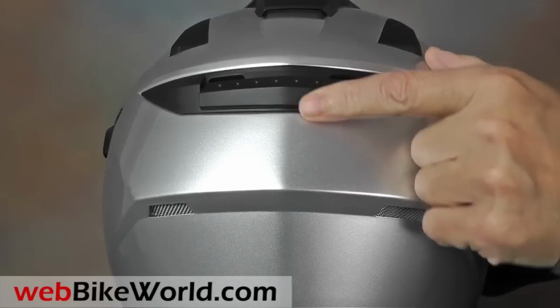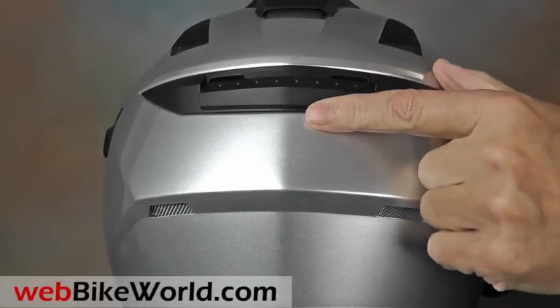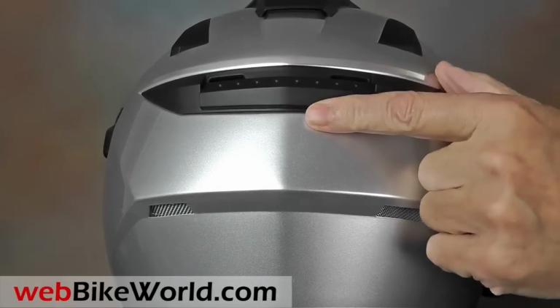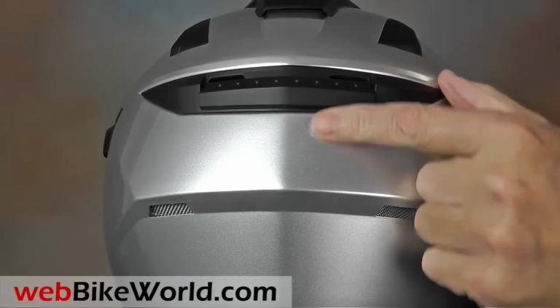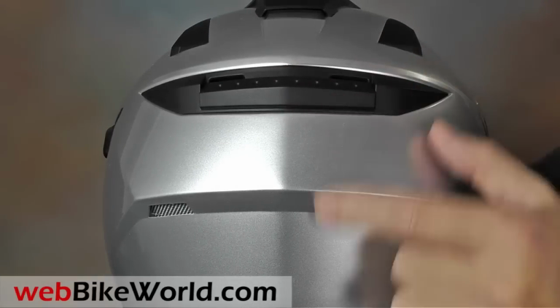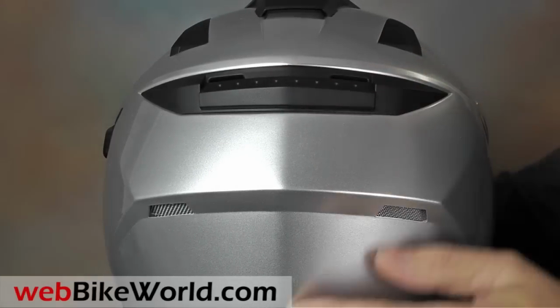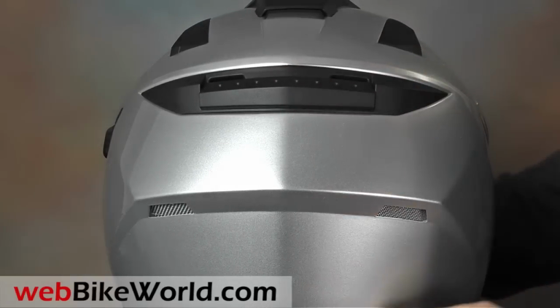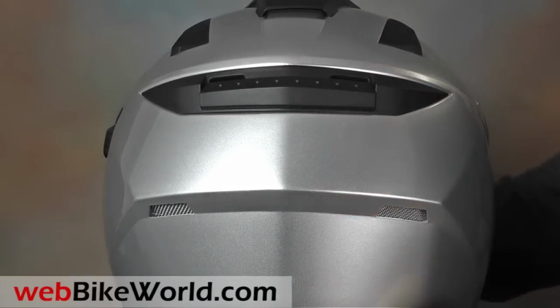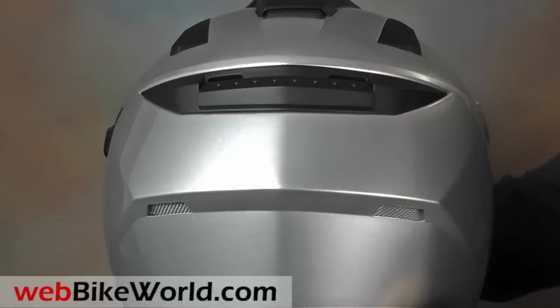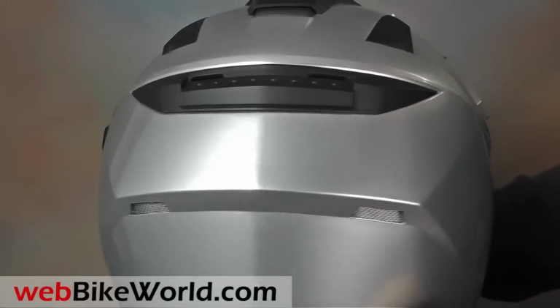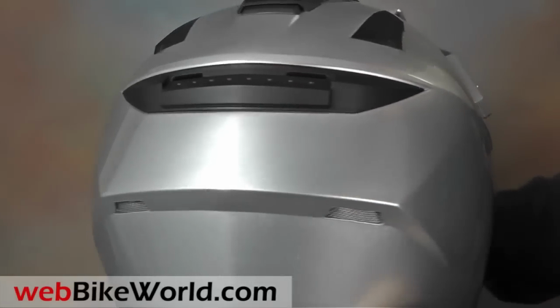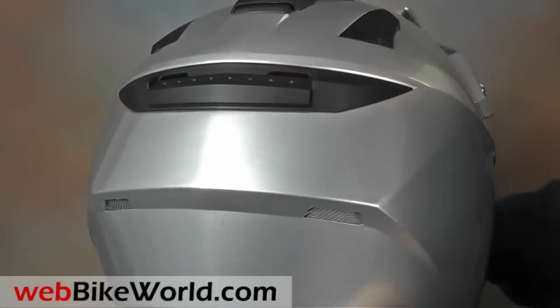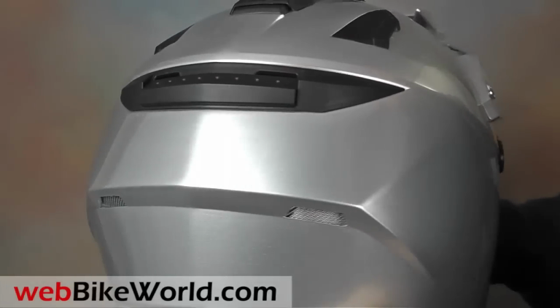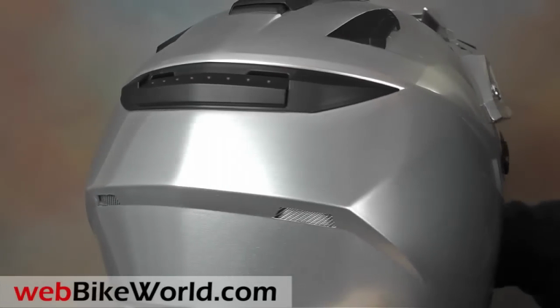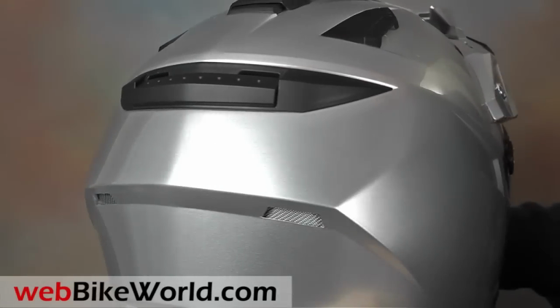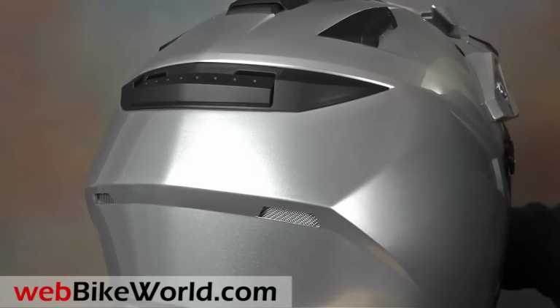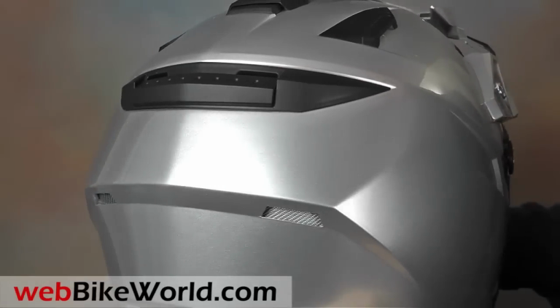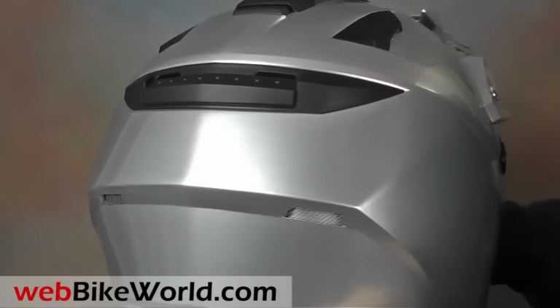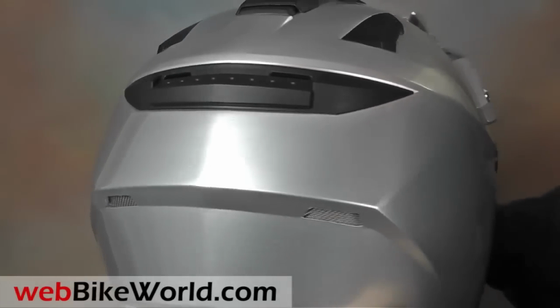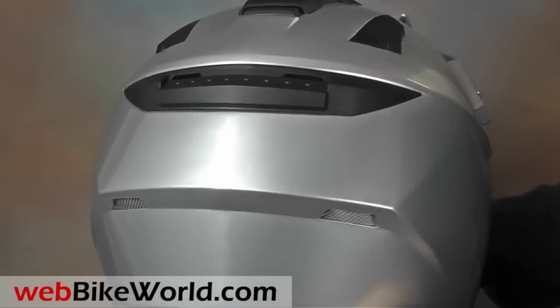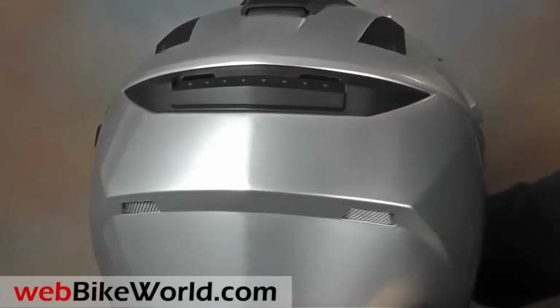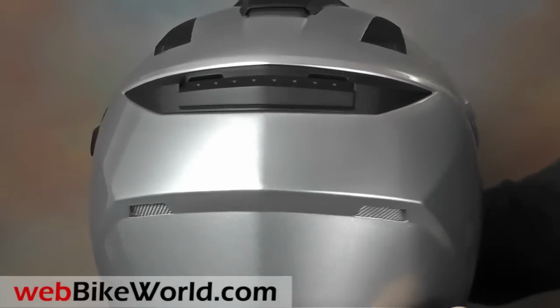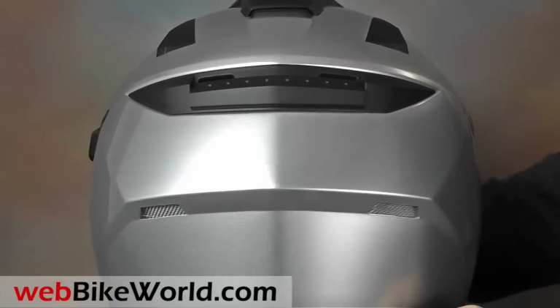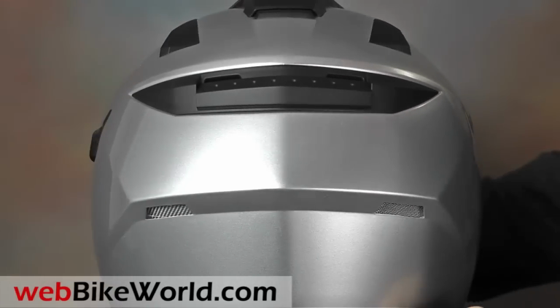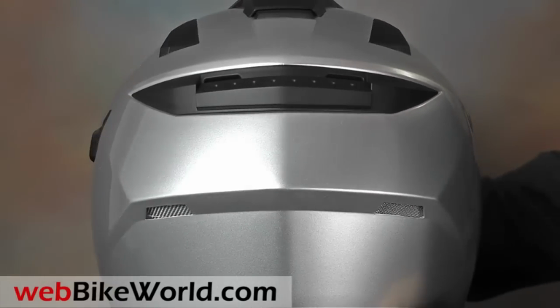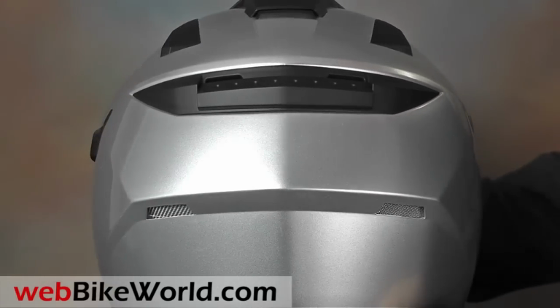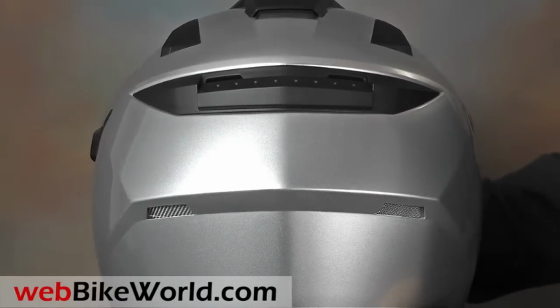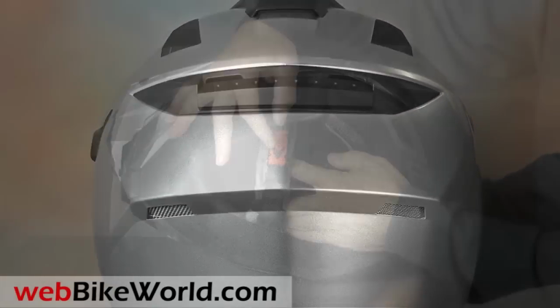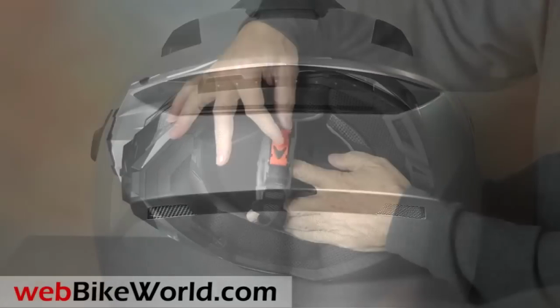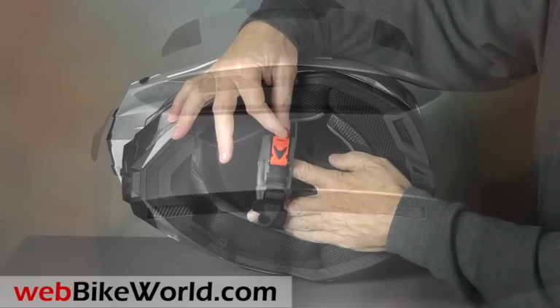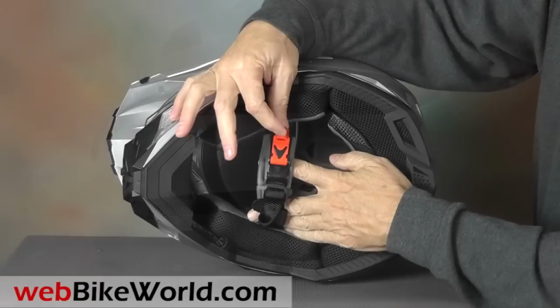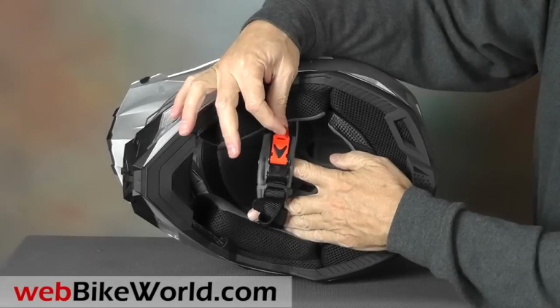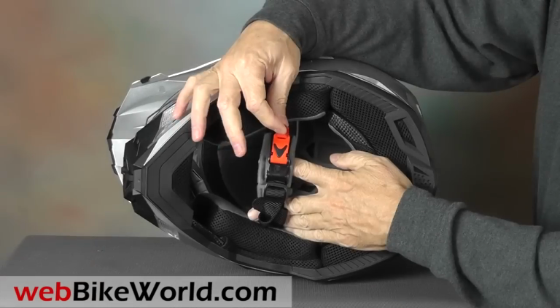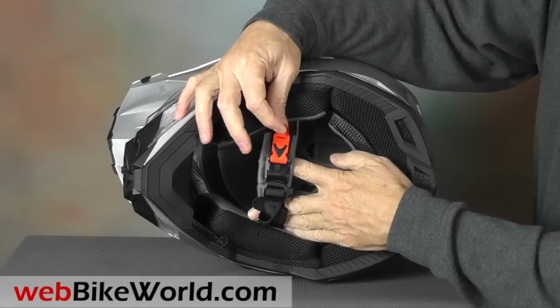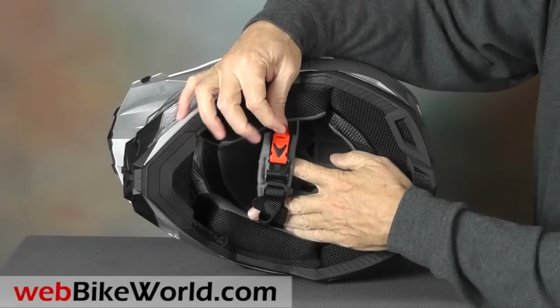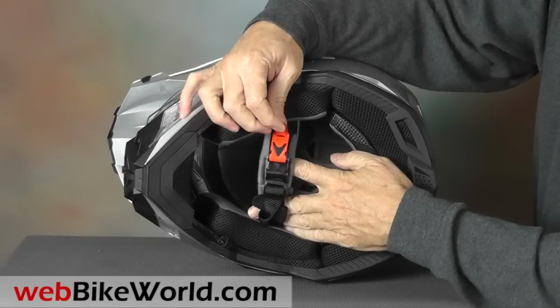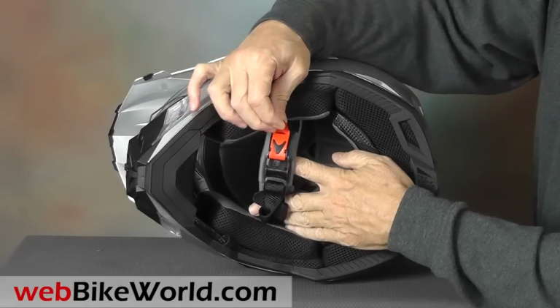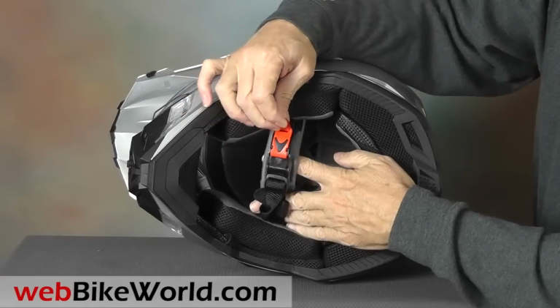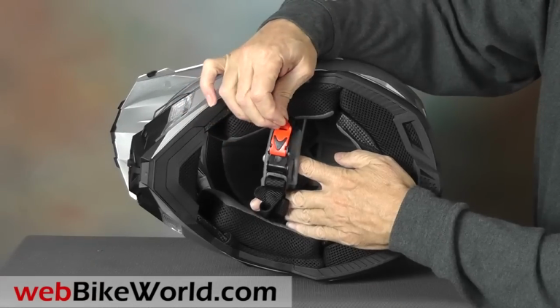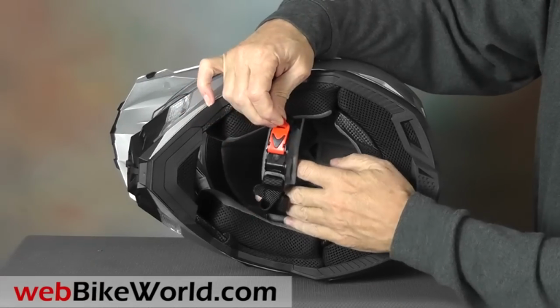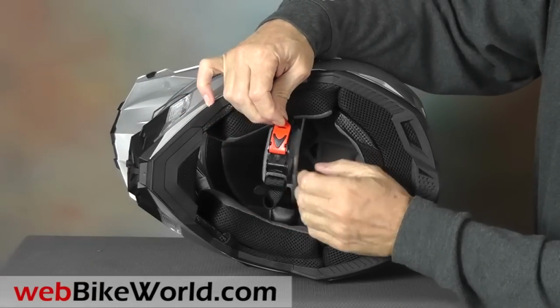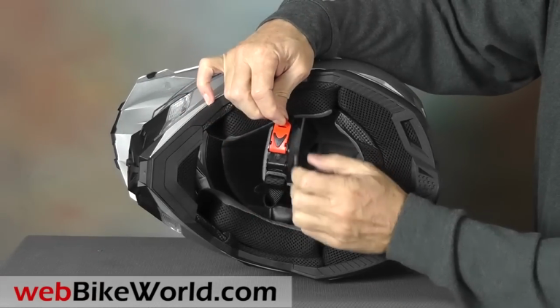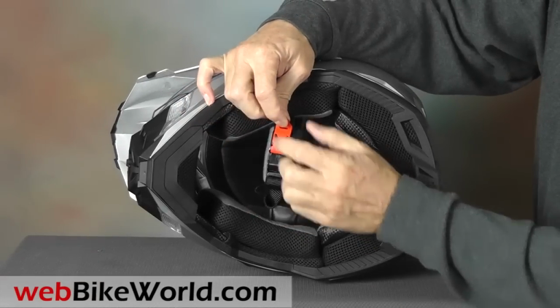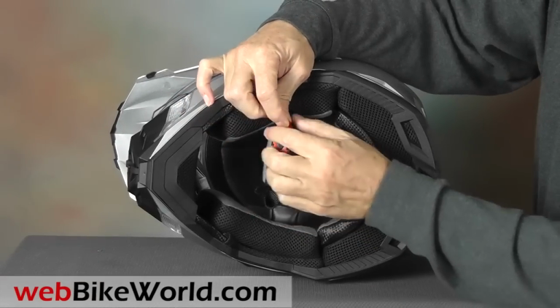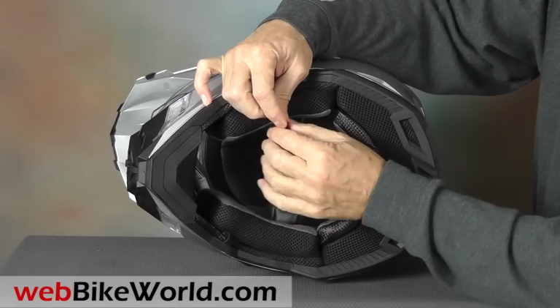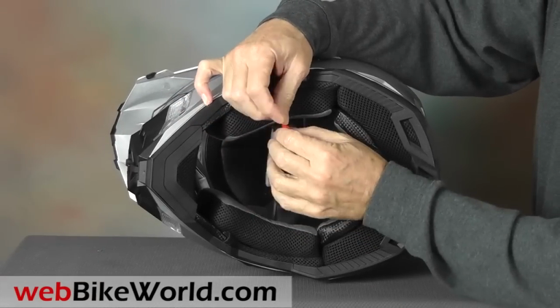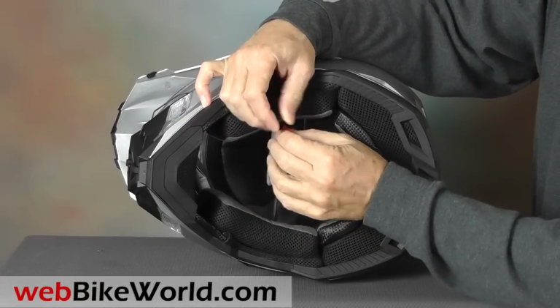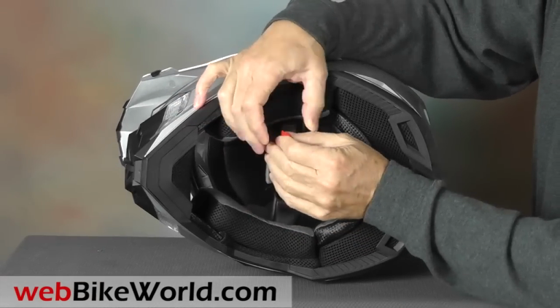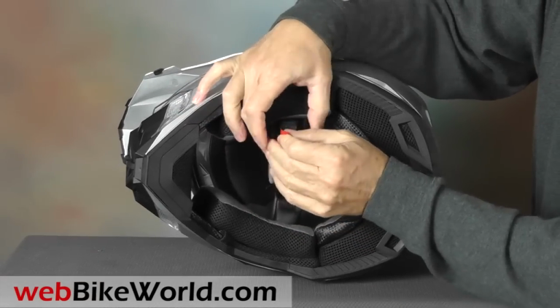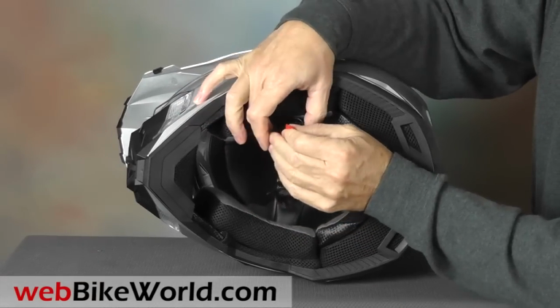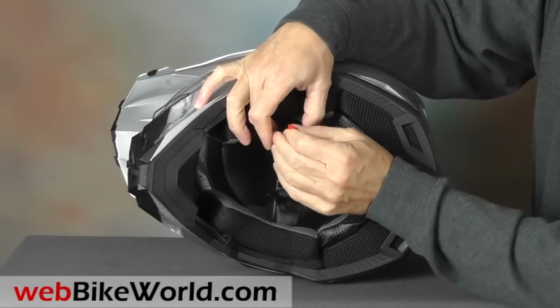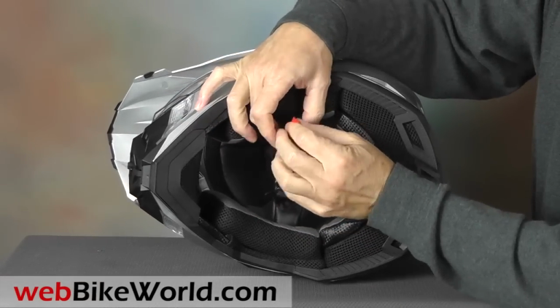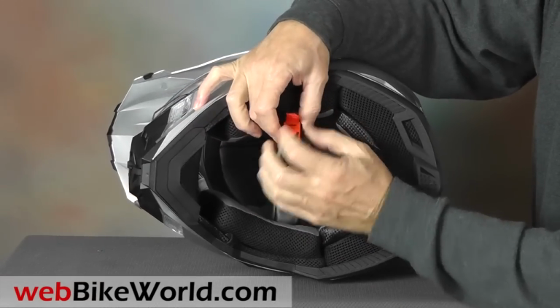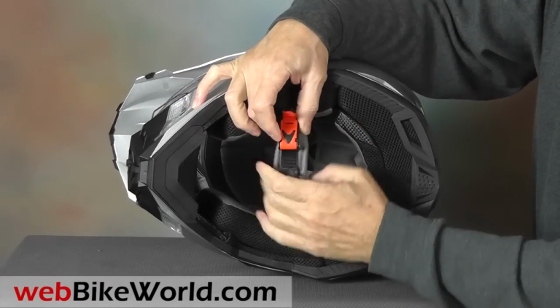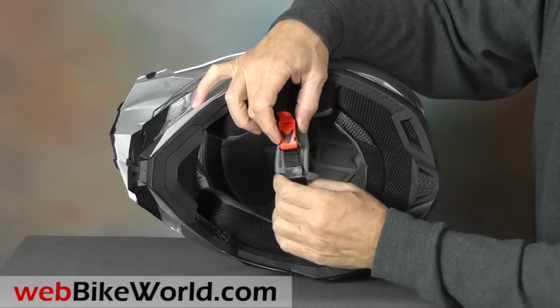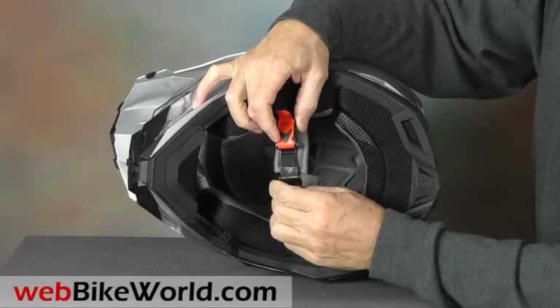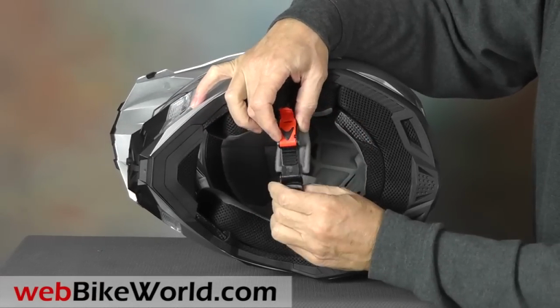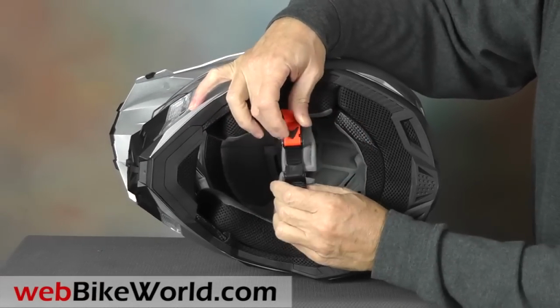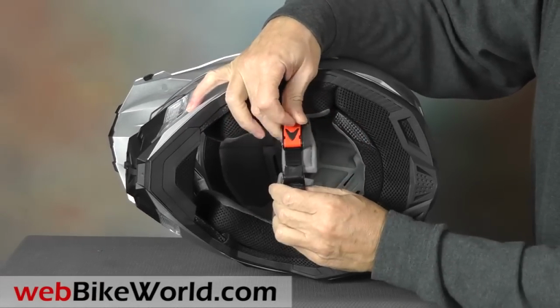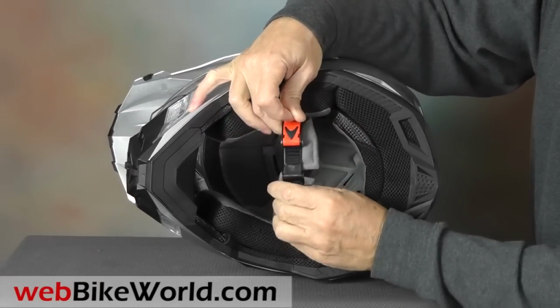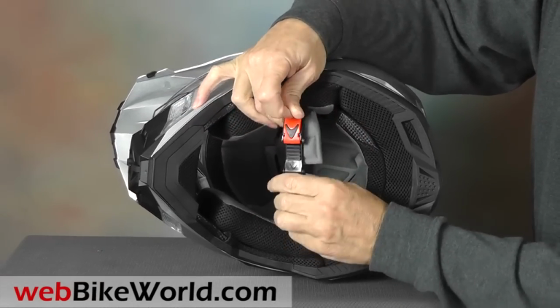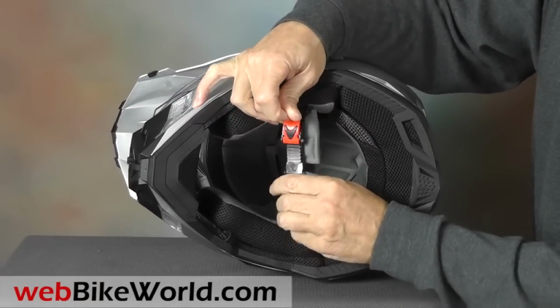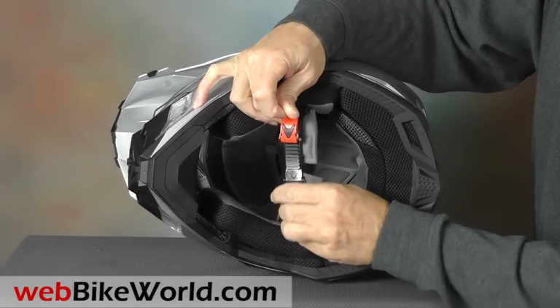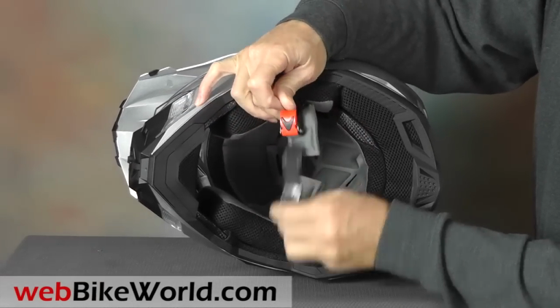All AFX helmets now meet ECE and DOT standards, and most use the European-style micro-lock chin strap retainer.